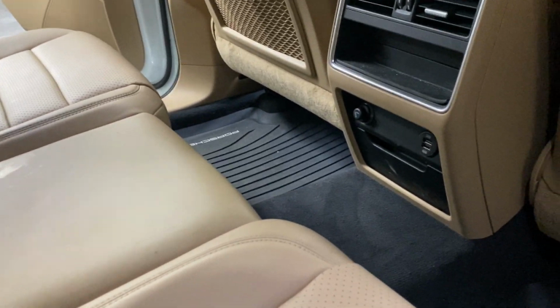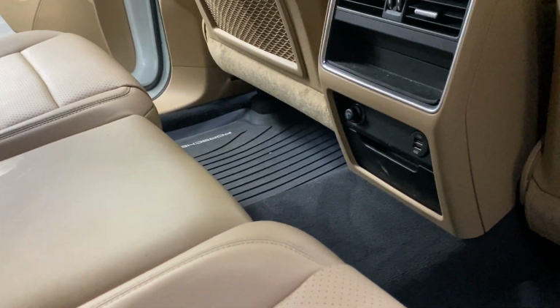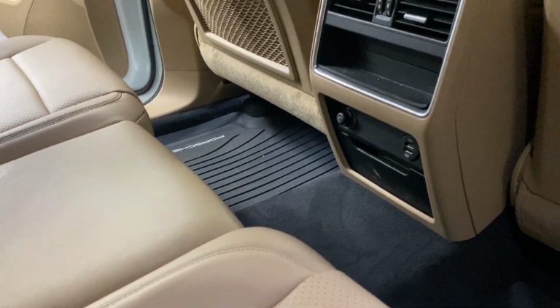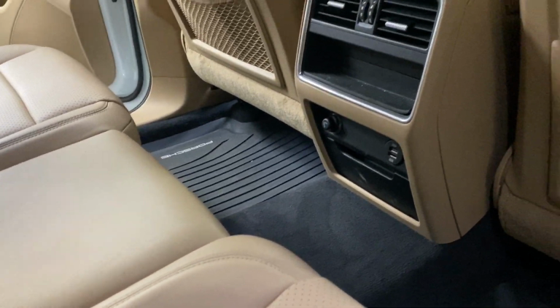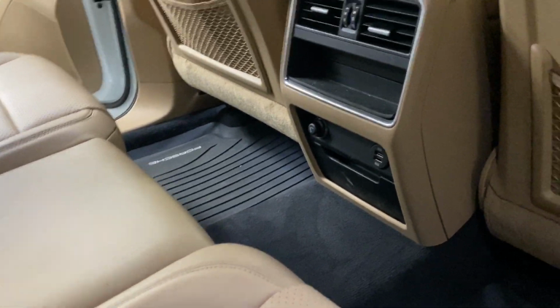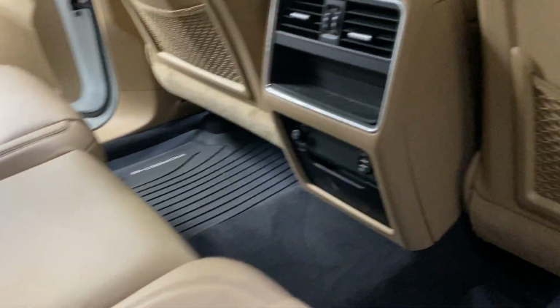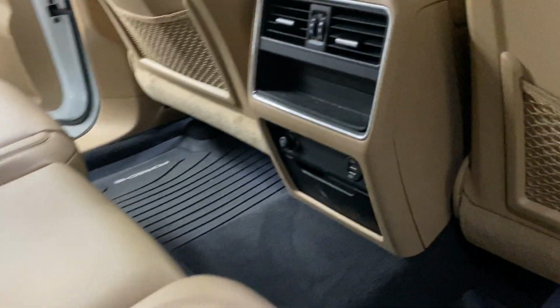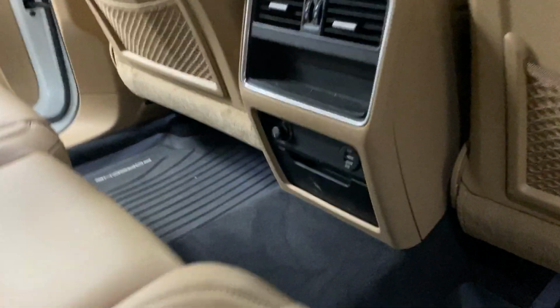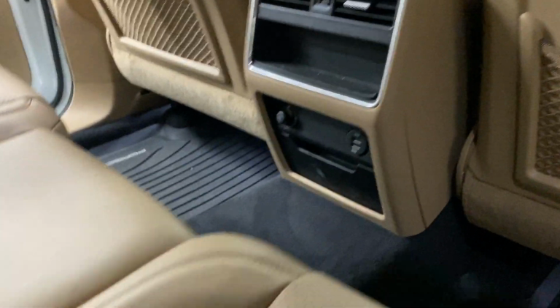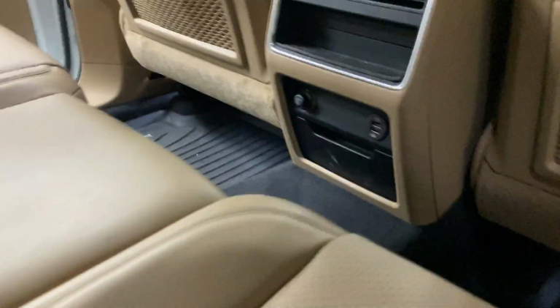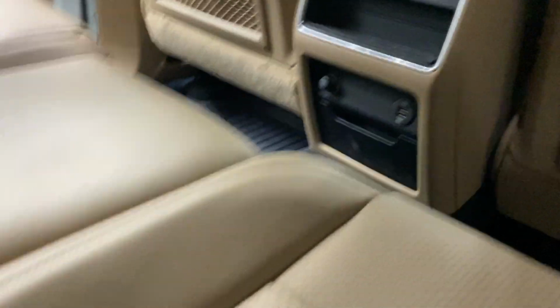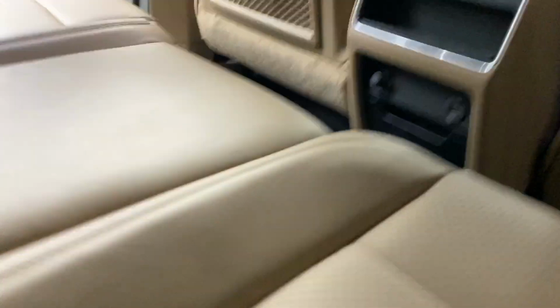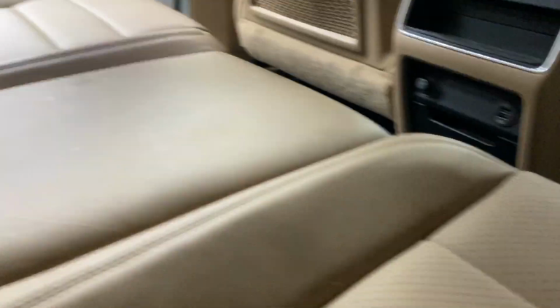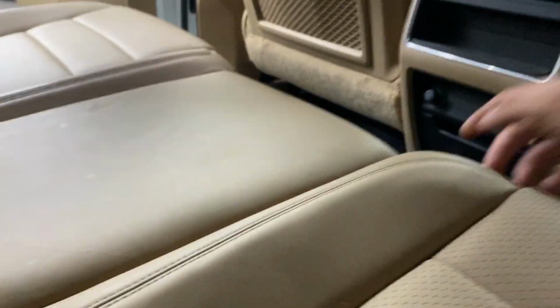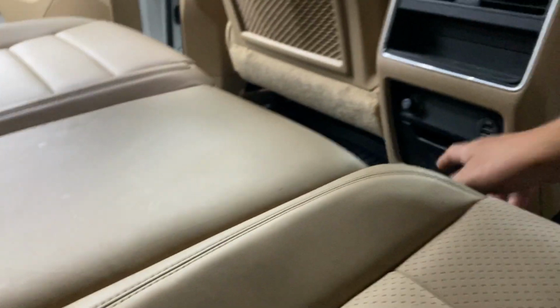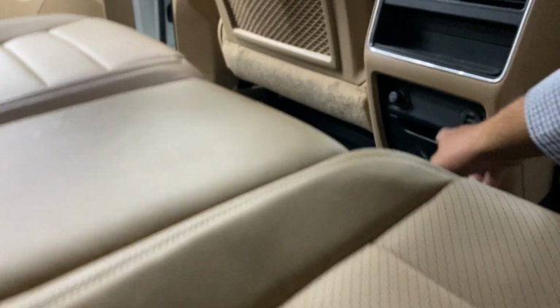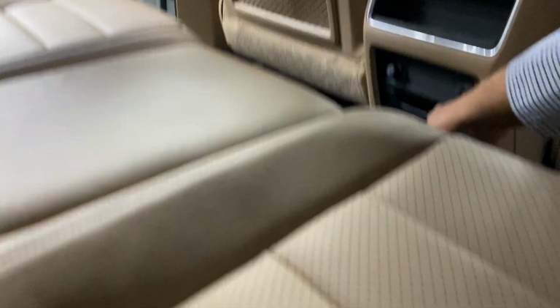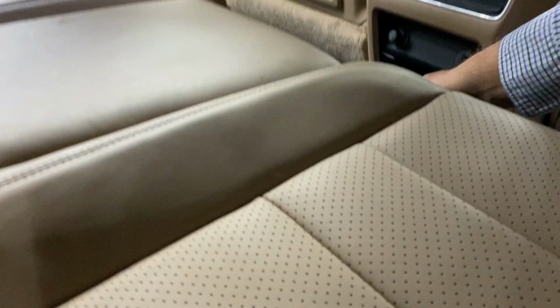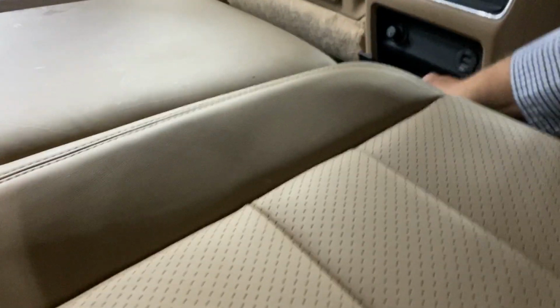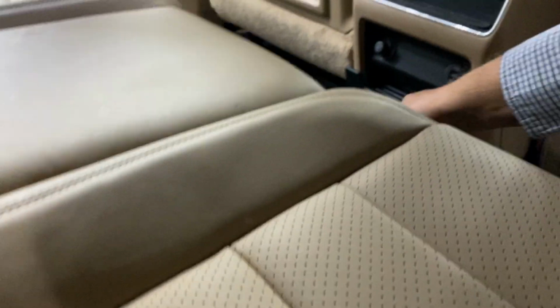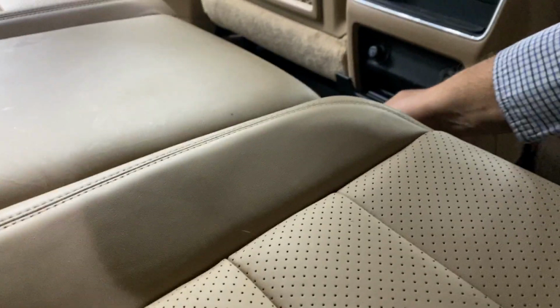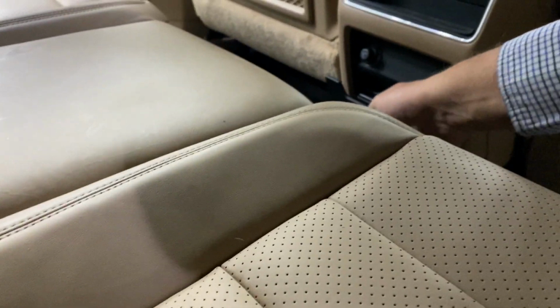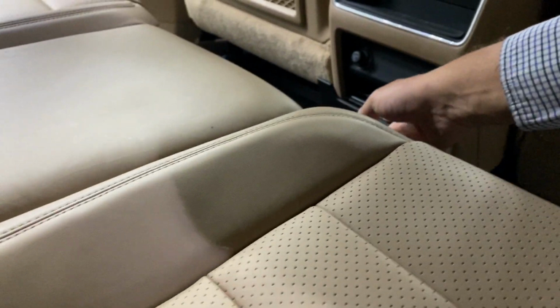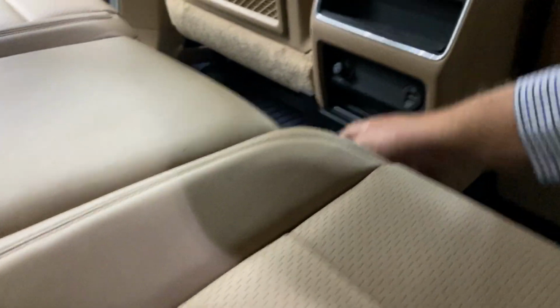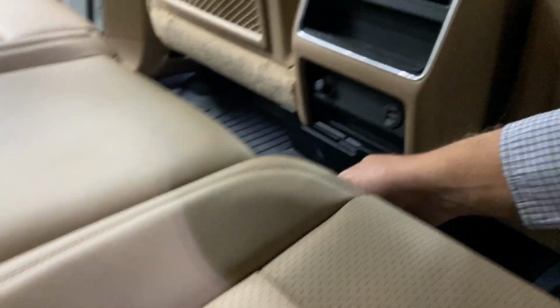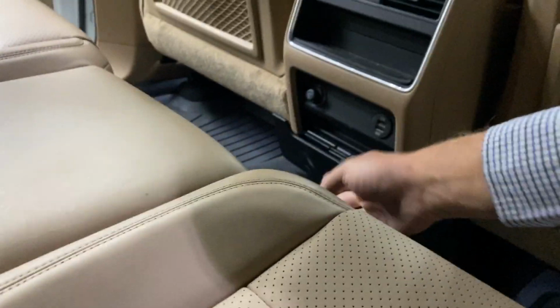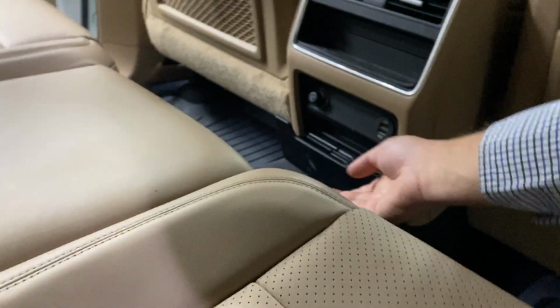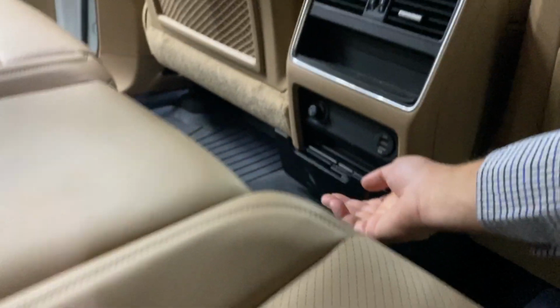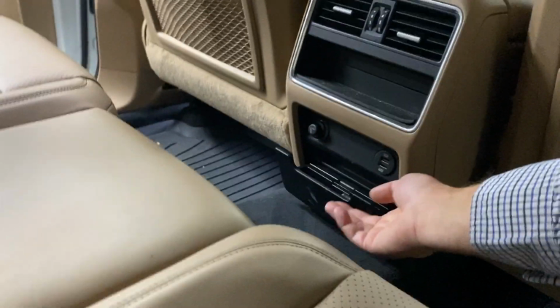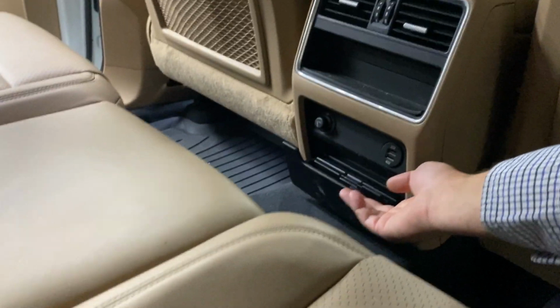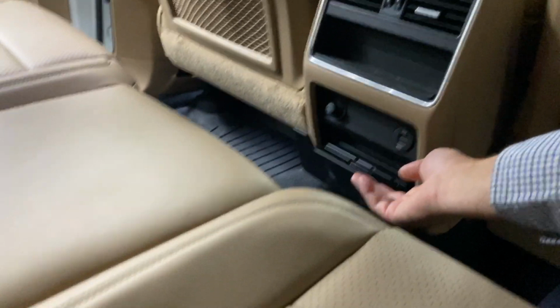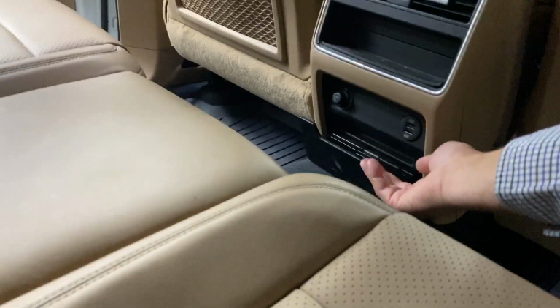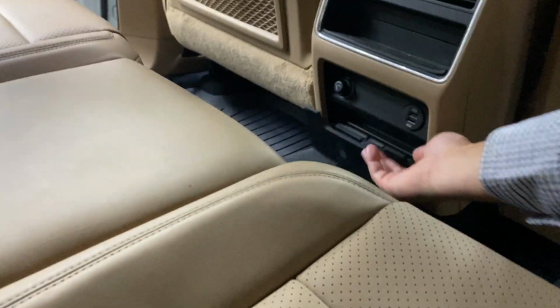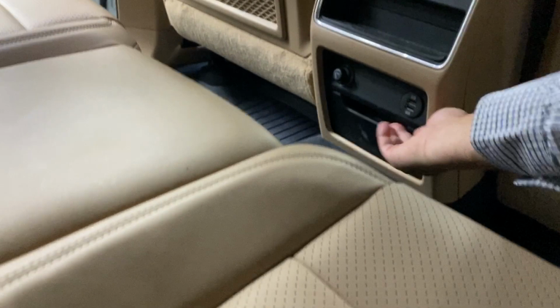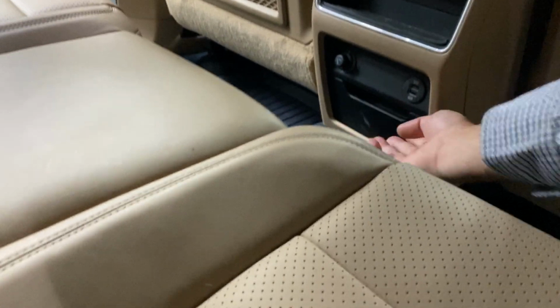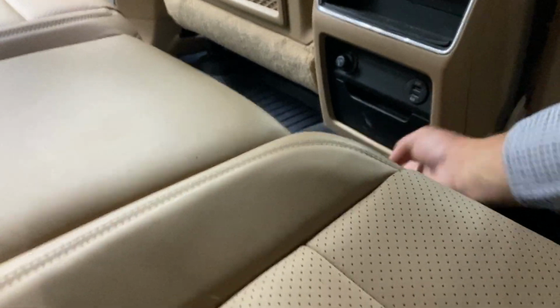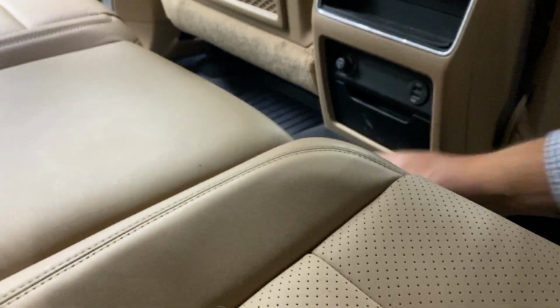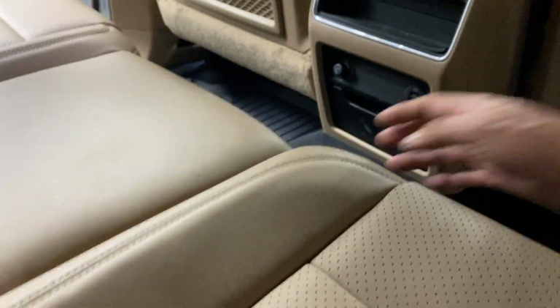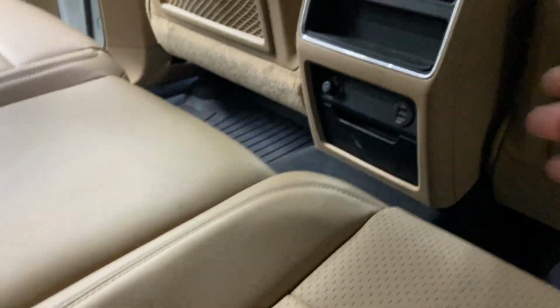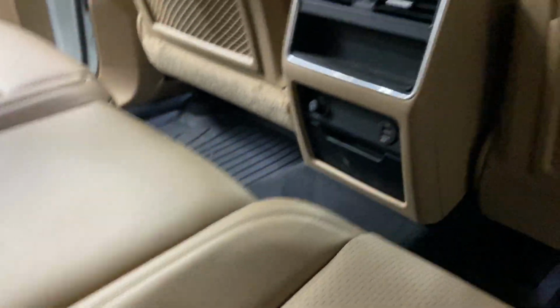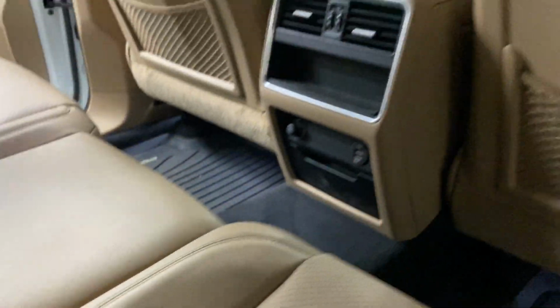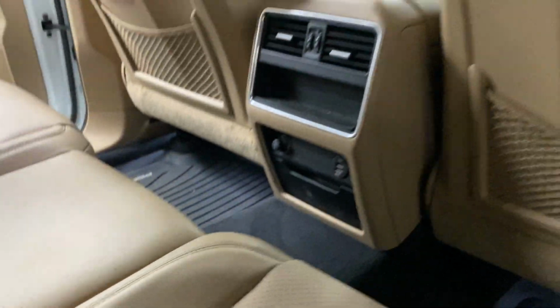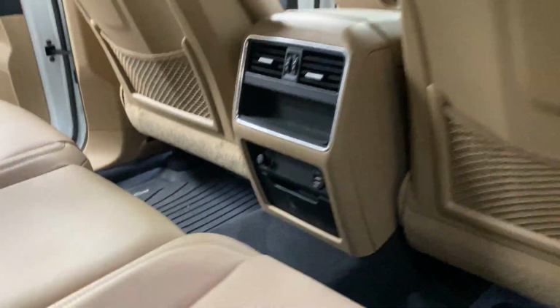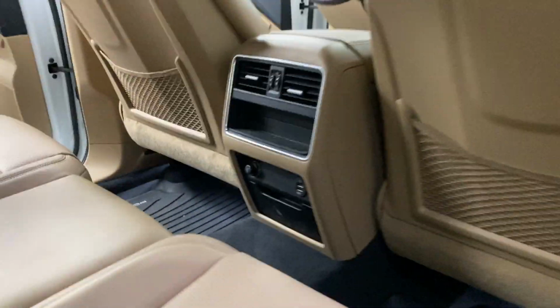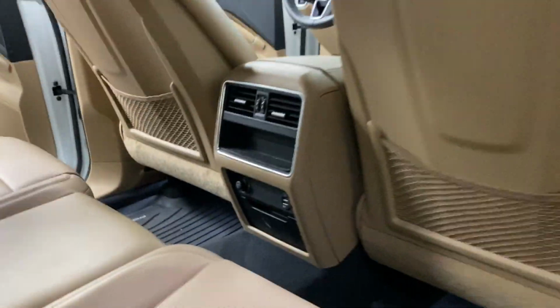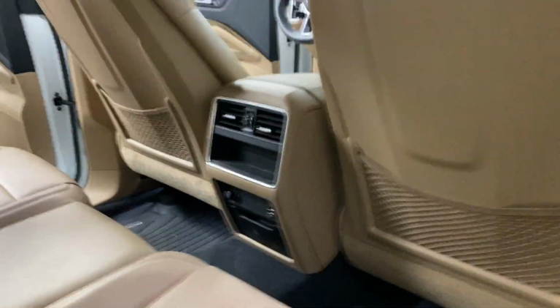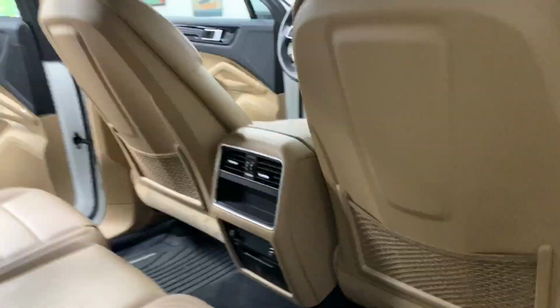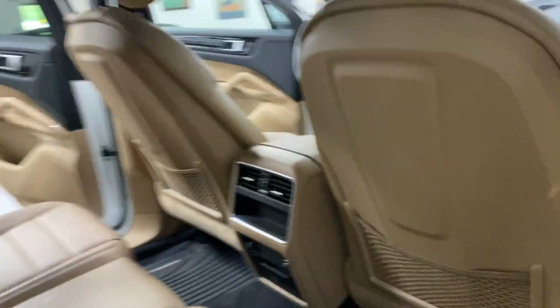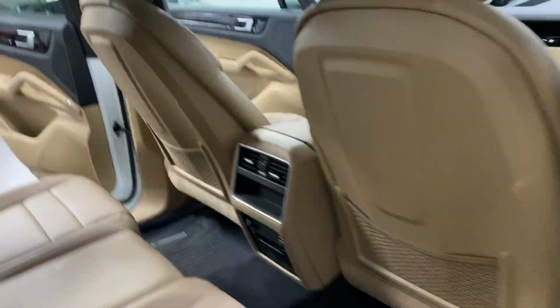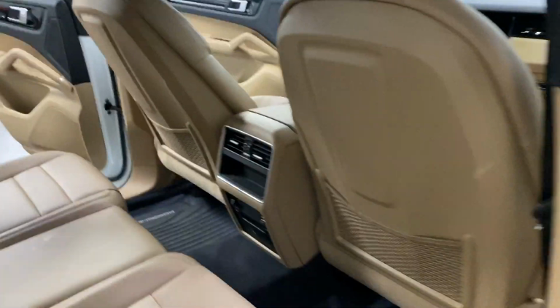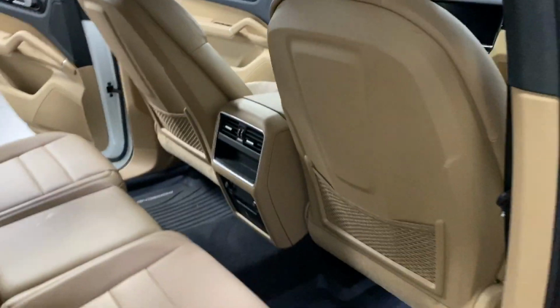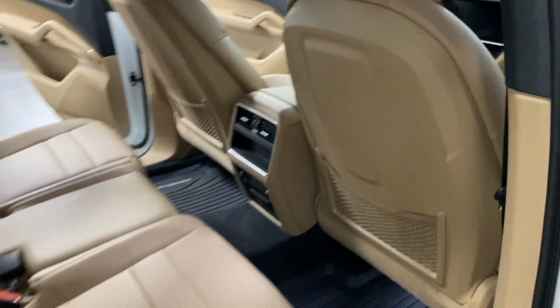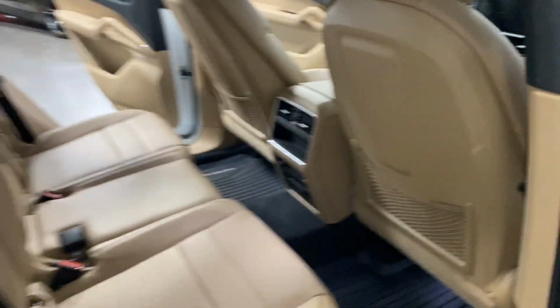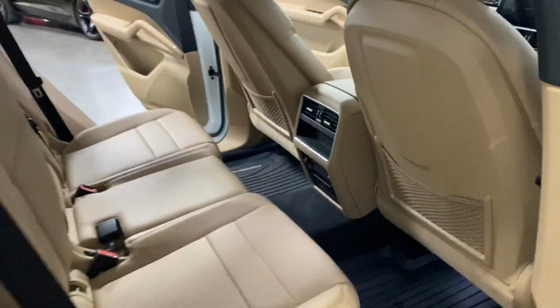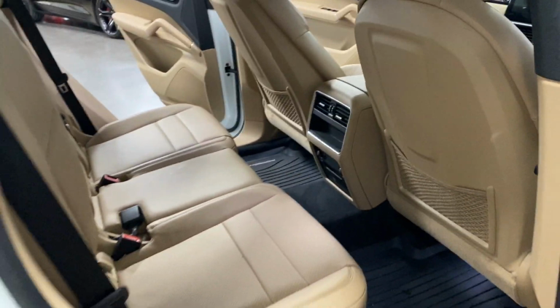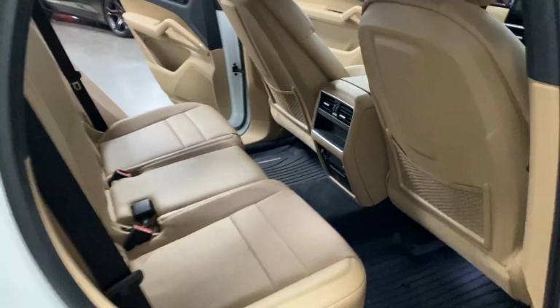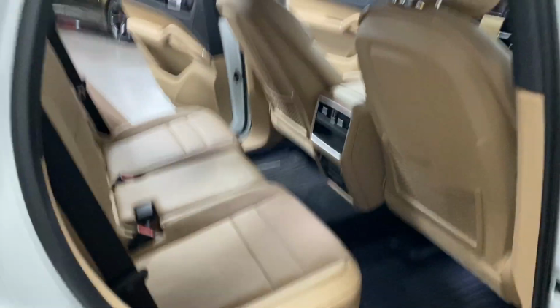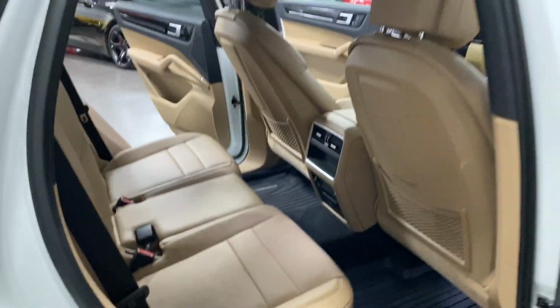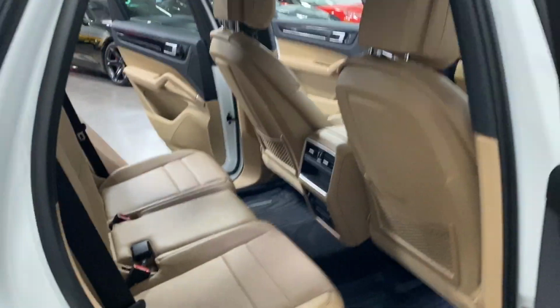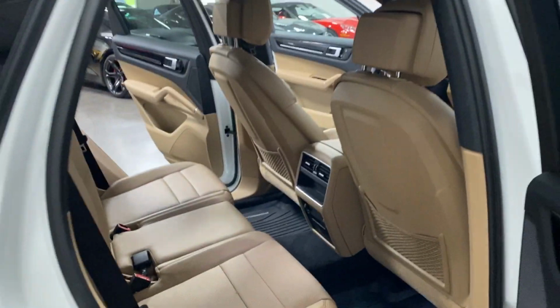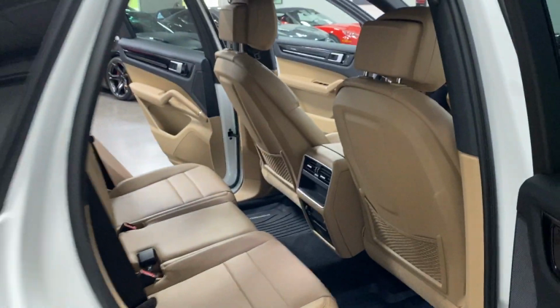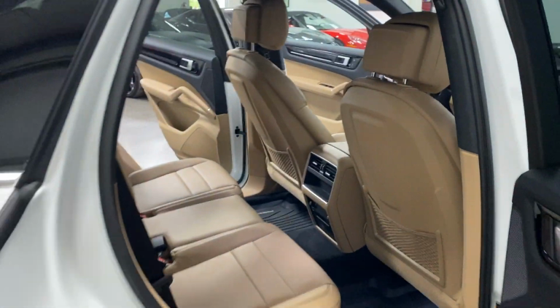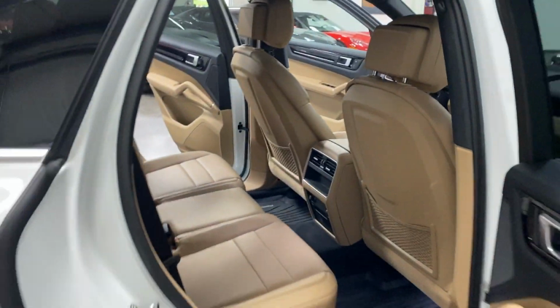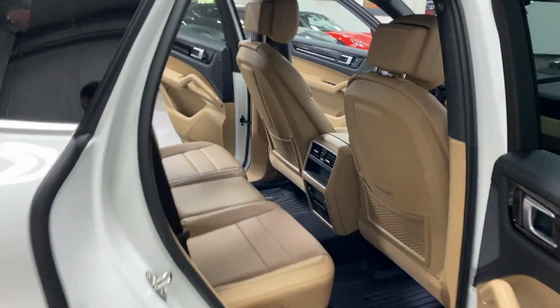Up front in the rear there's a pocket below the vents, two USB ports down below, and what looks like an ashtray.